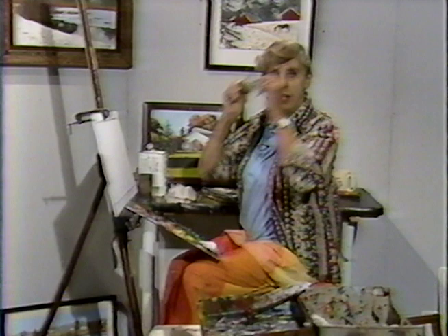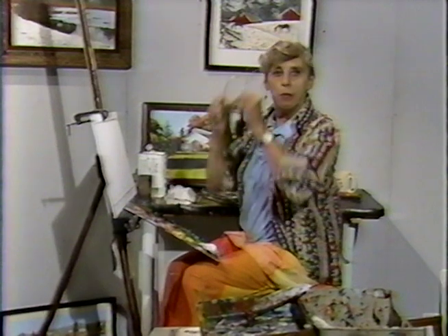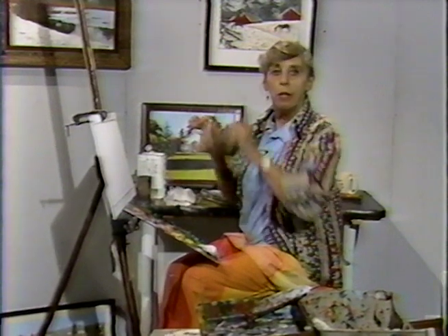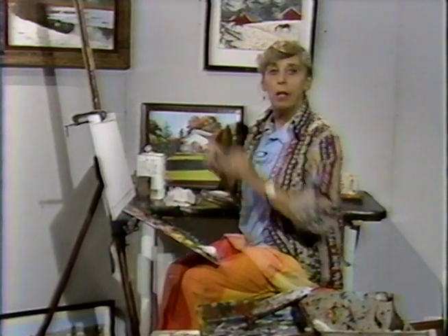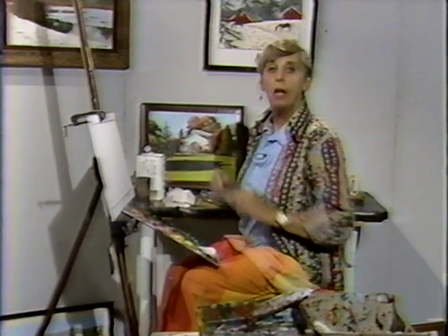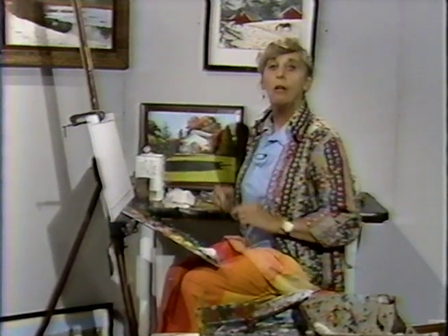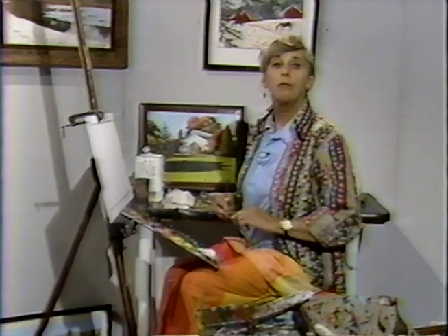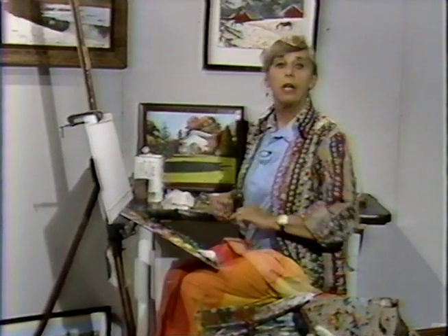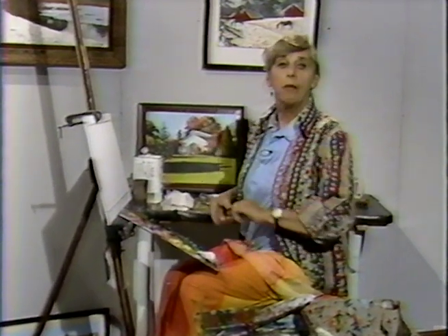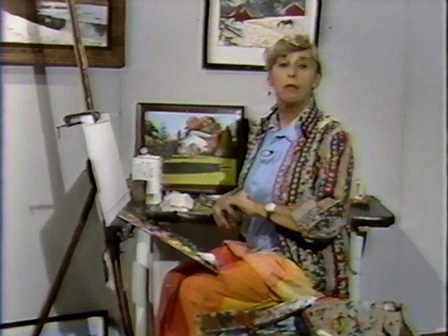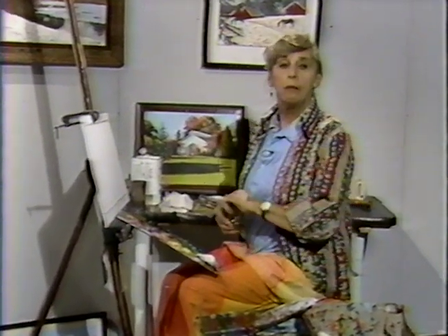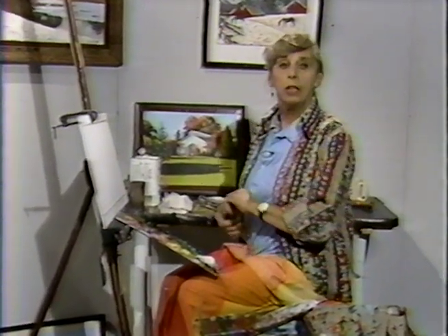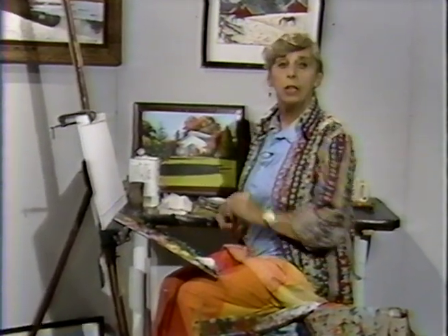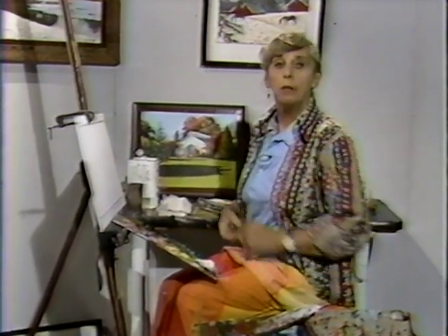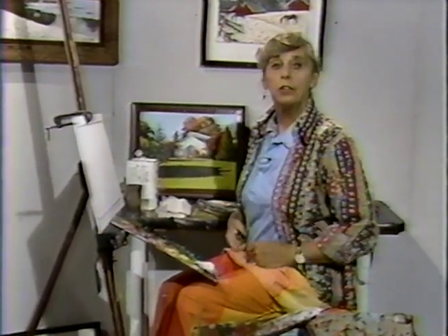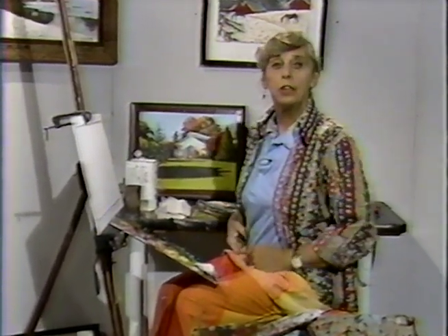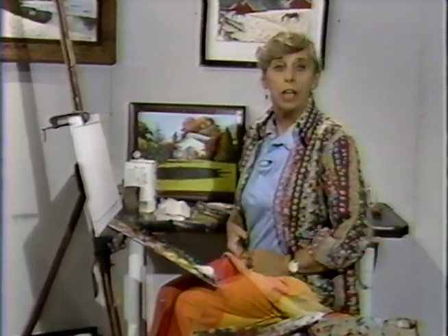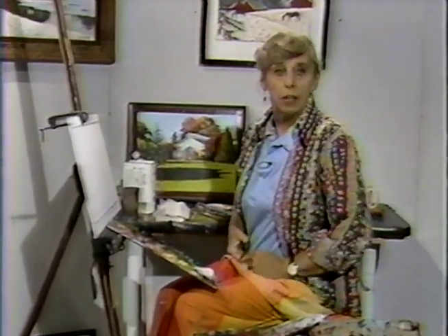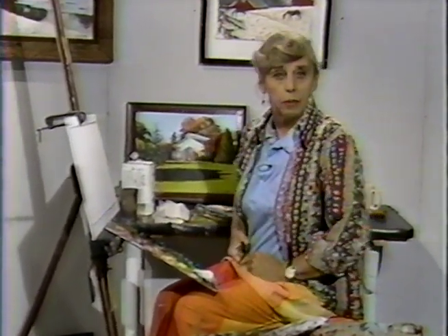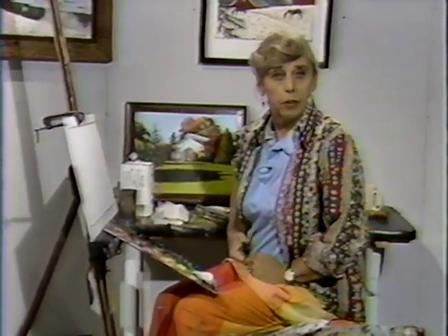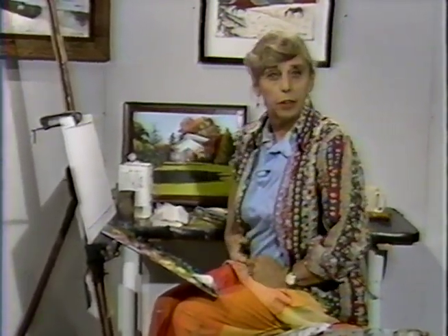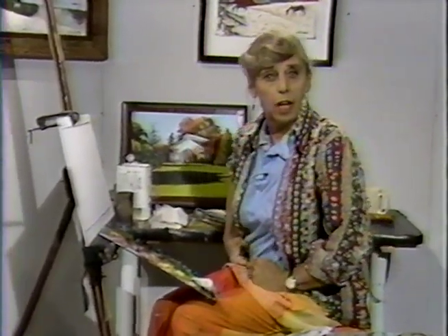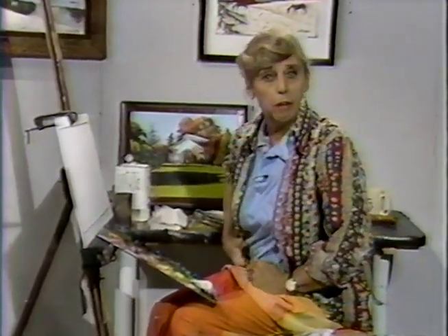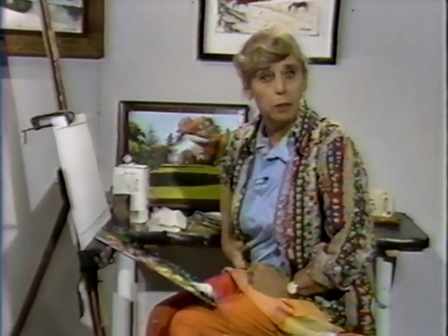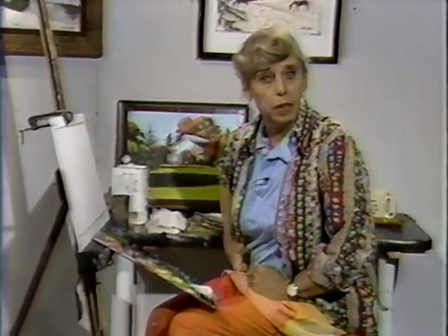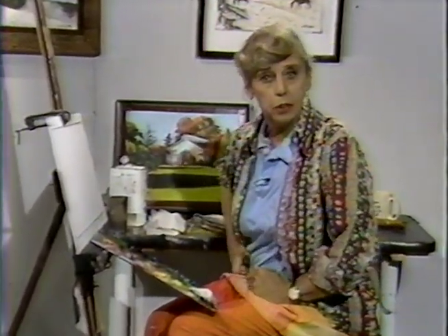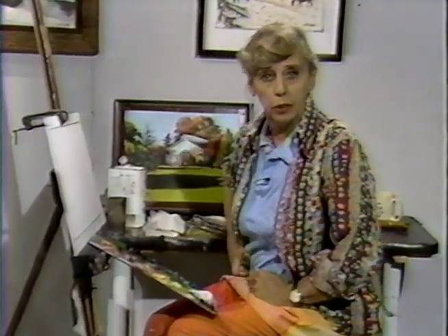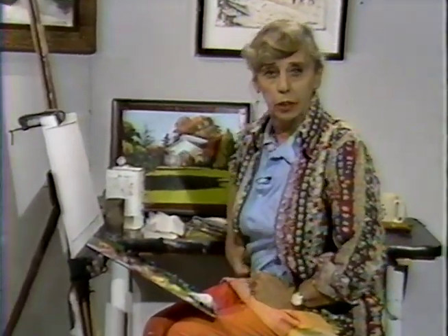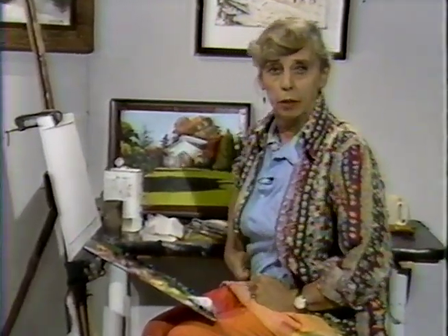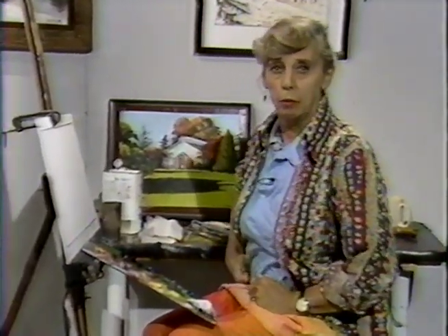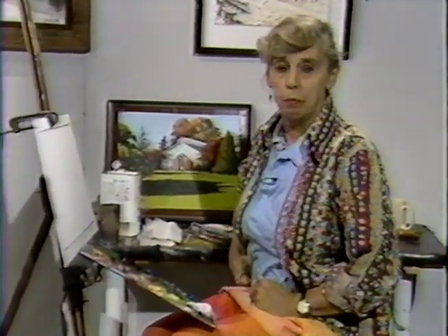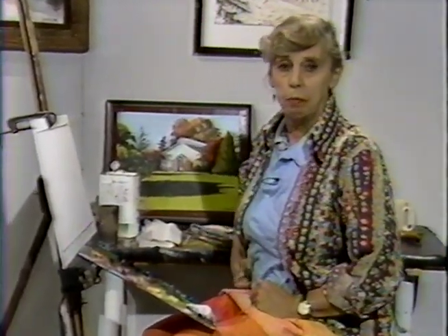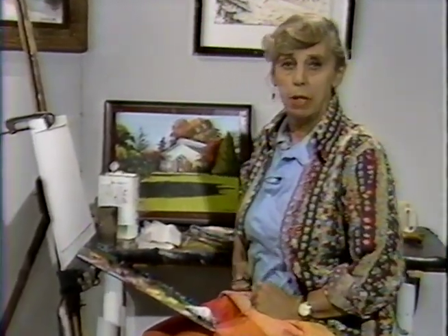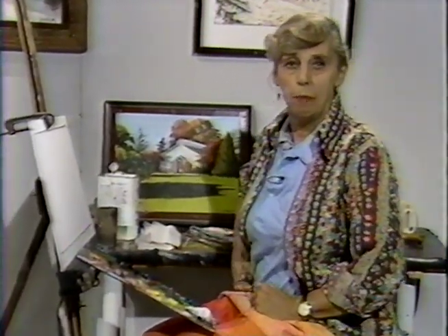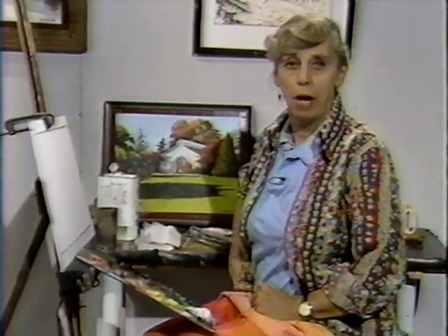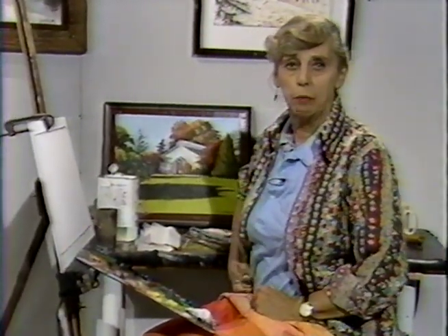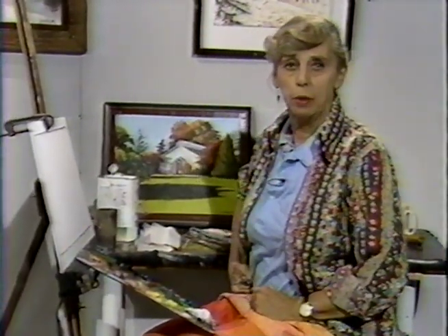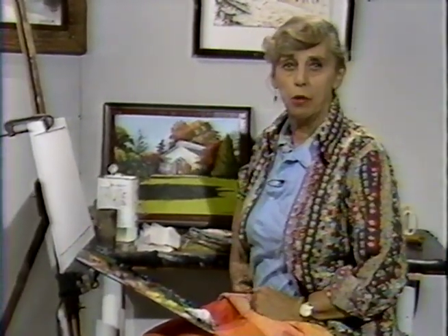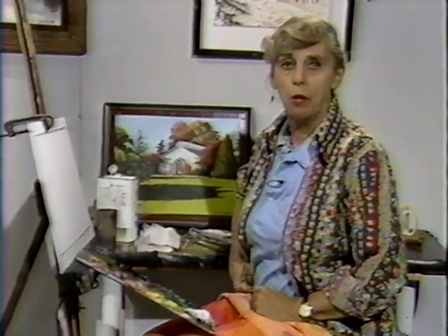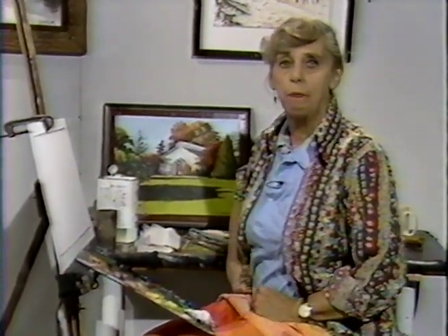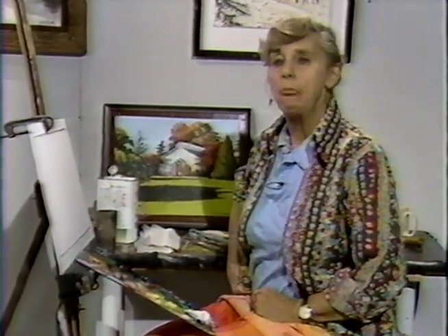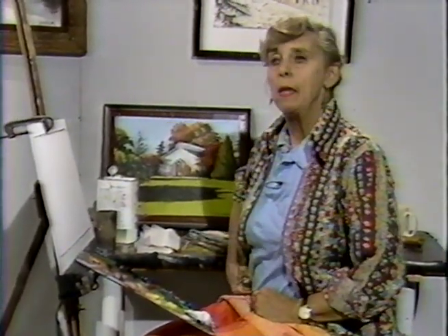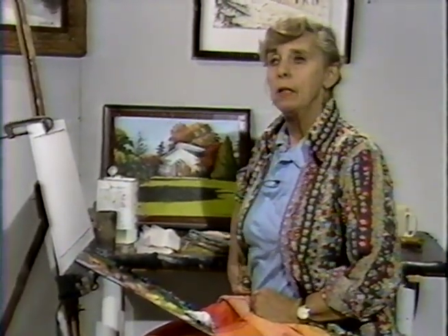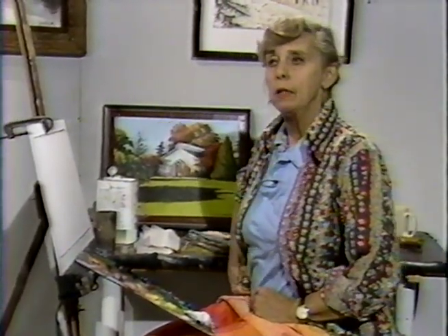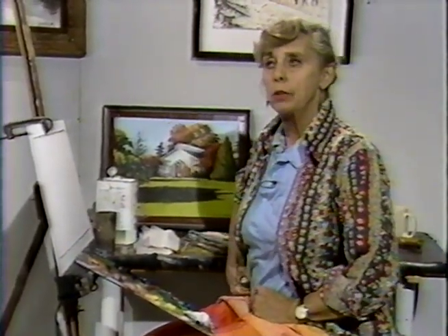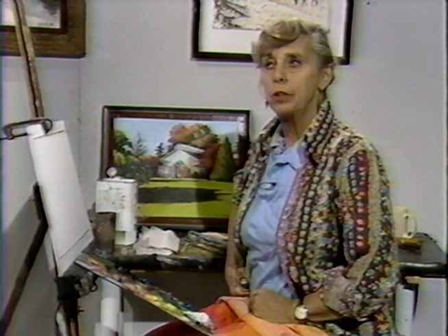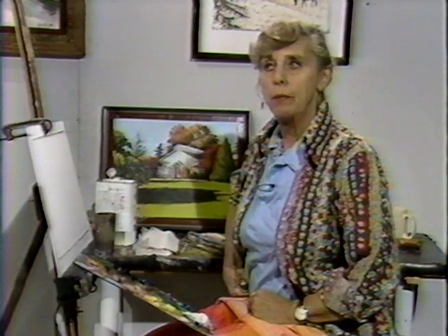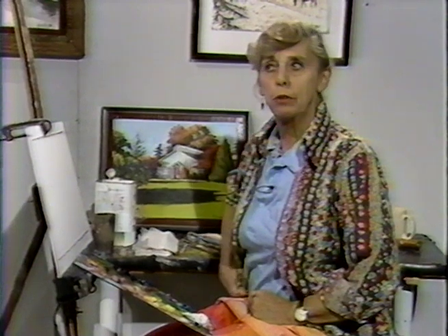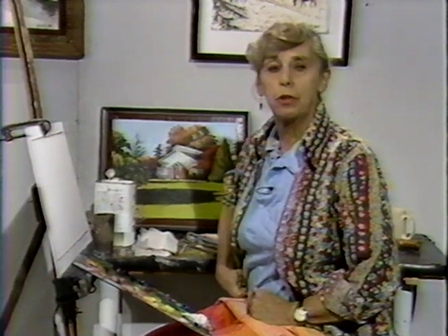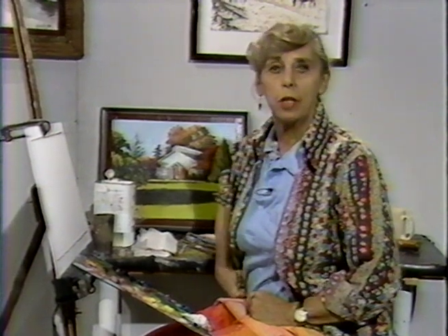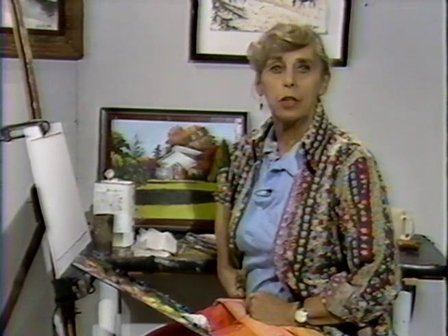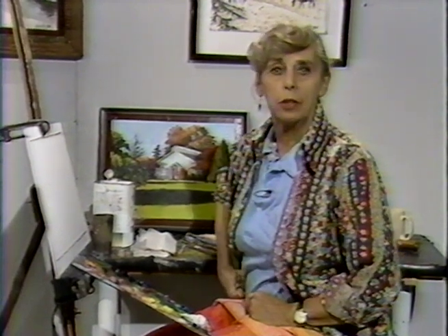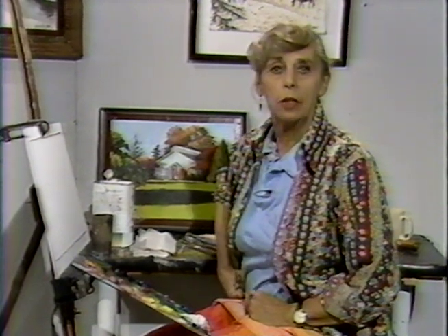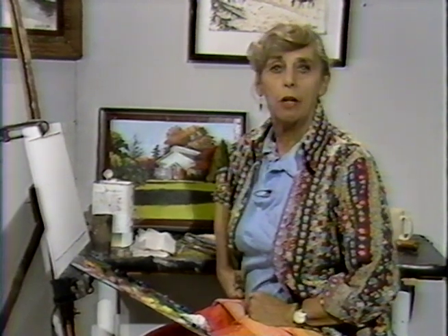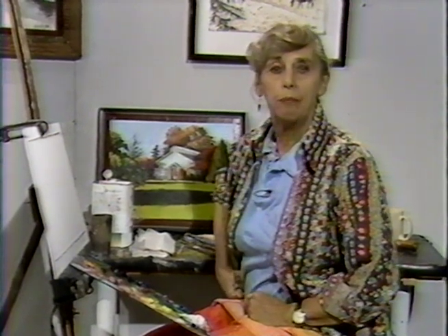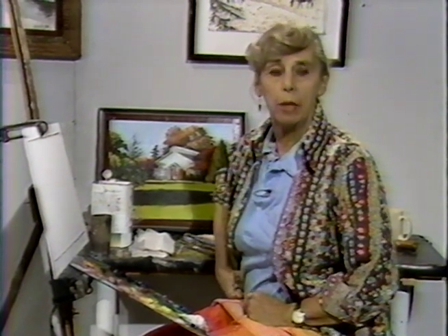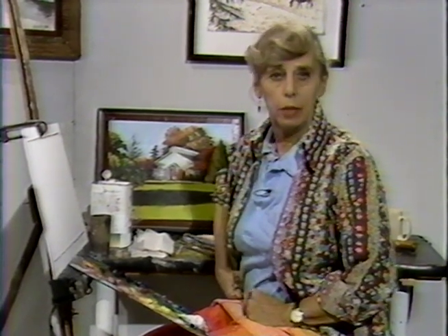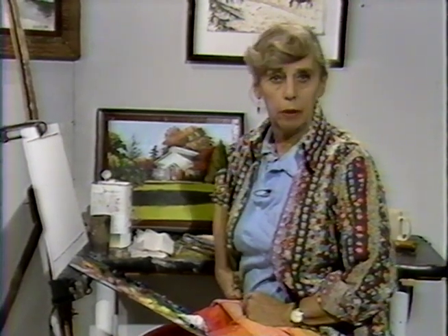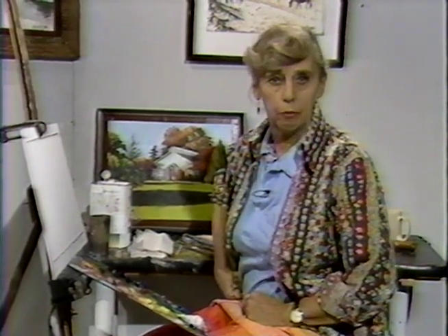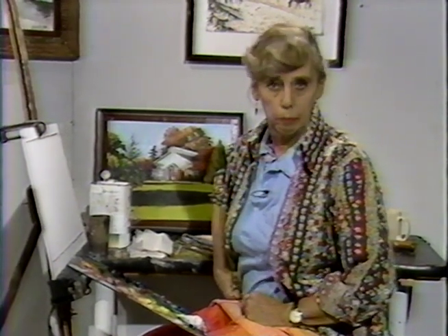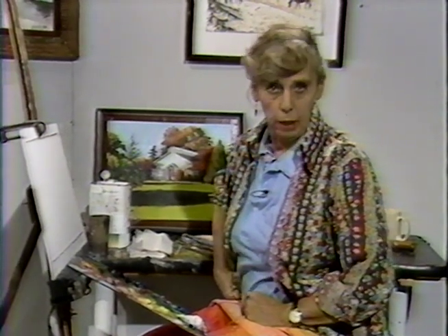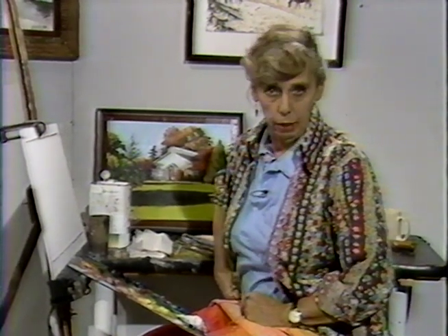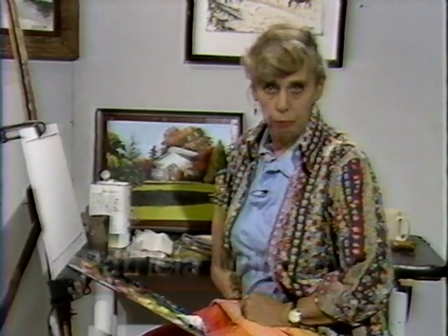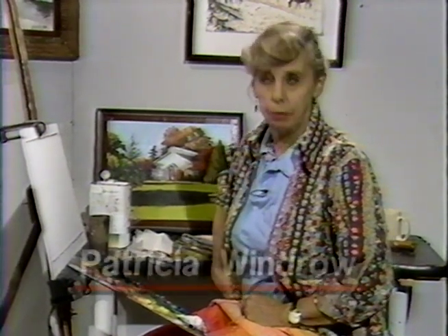Well, hello there, everybody. Once again, The Cable Easel with me, Pat Windrow, with a demonstration of painting from life.